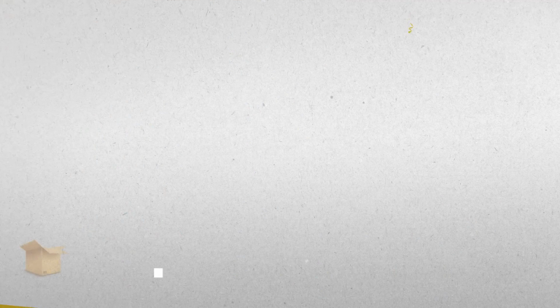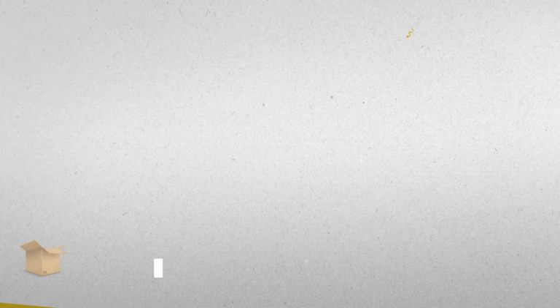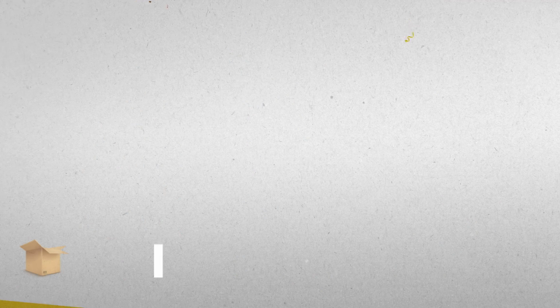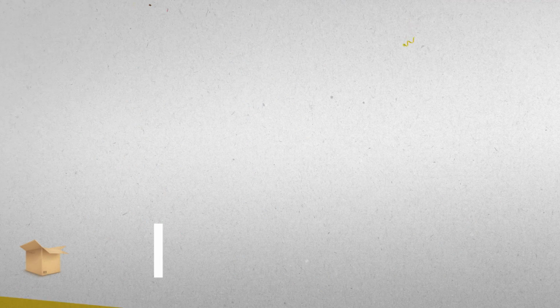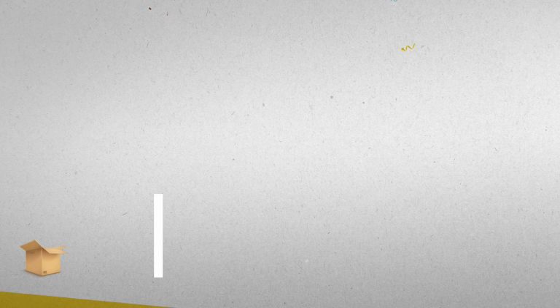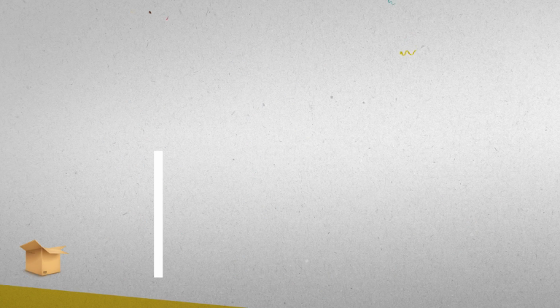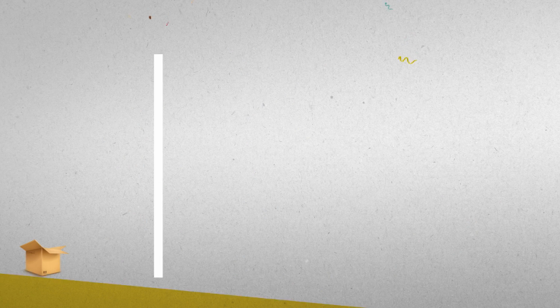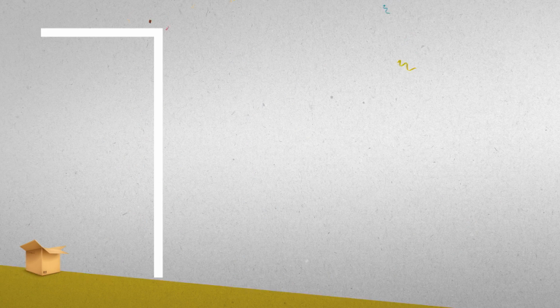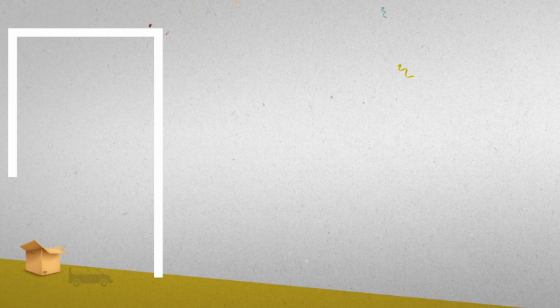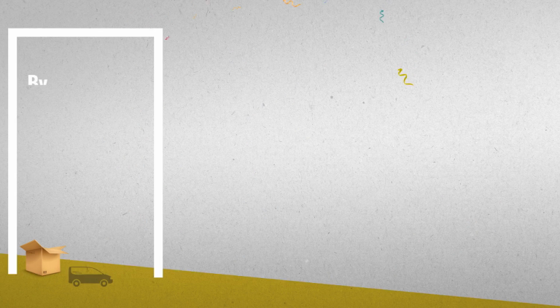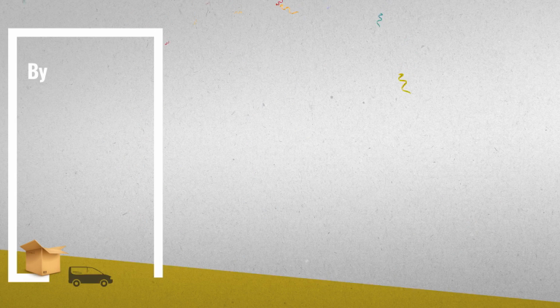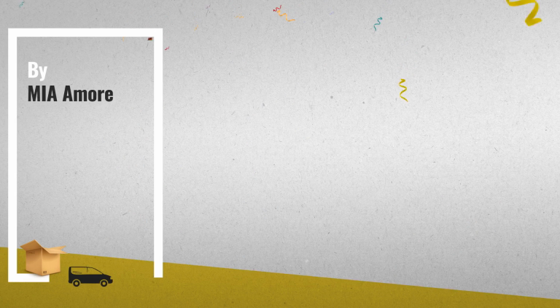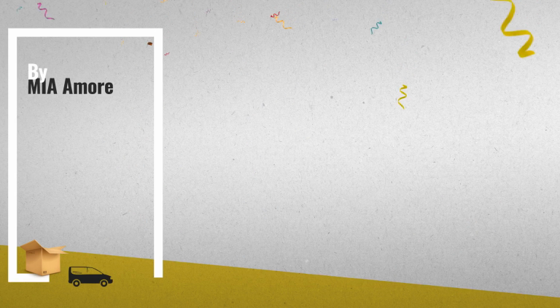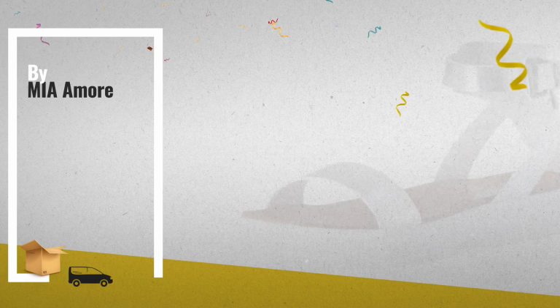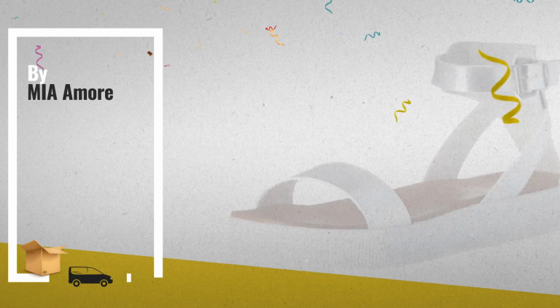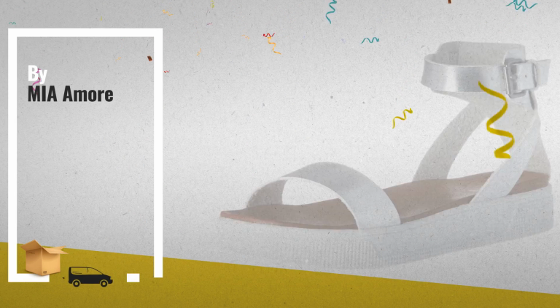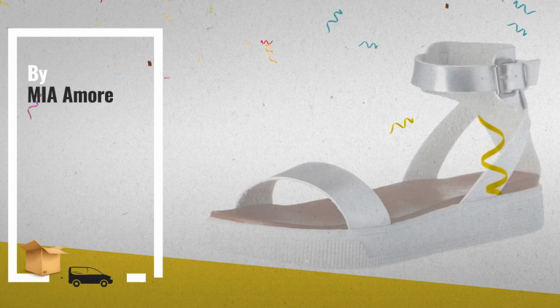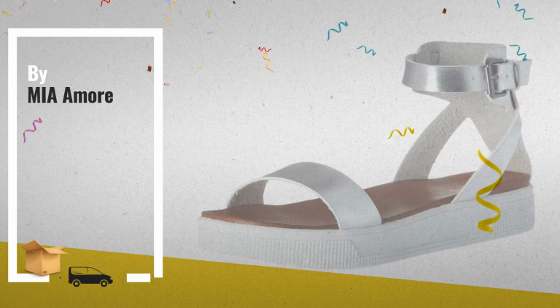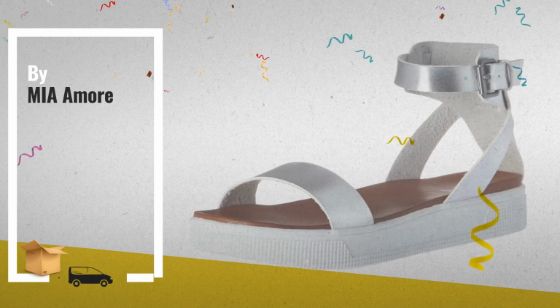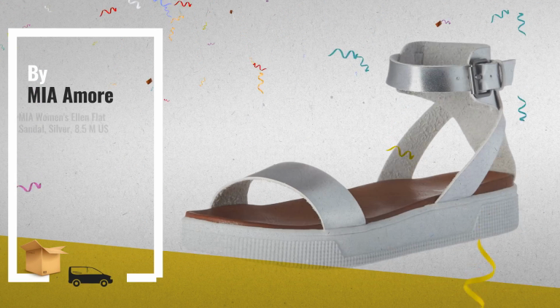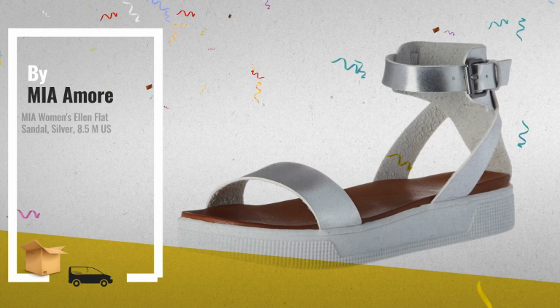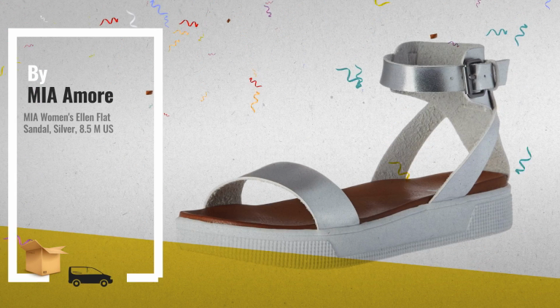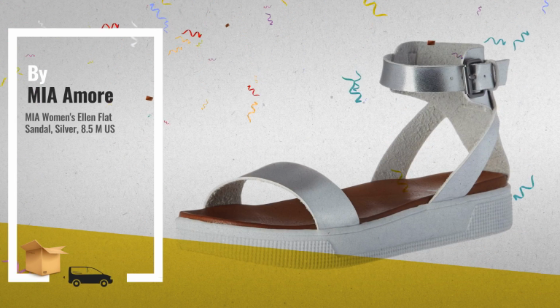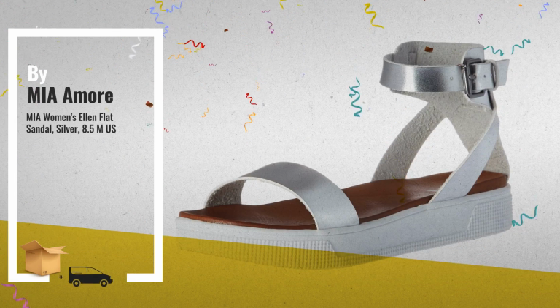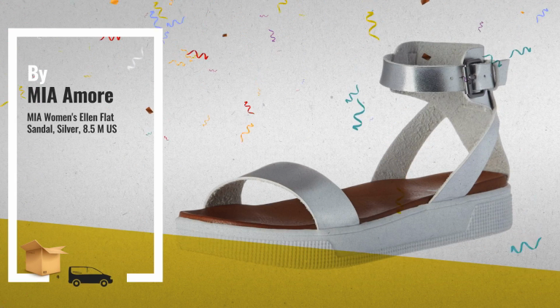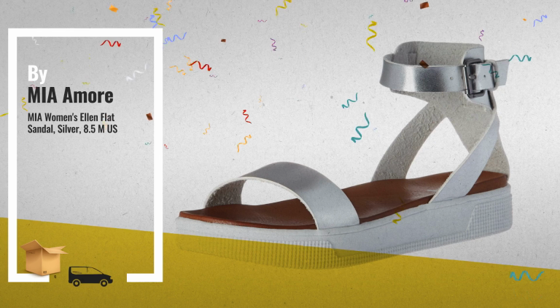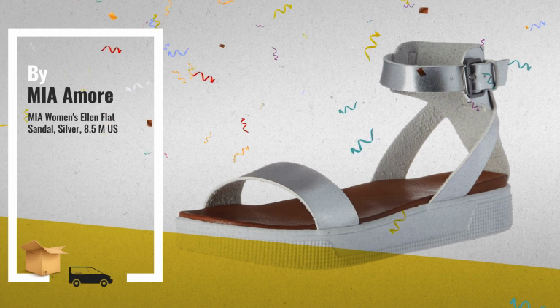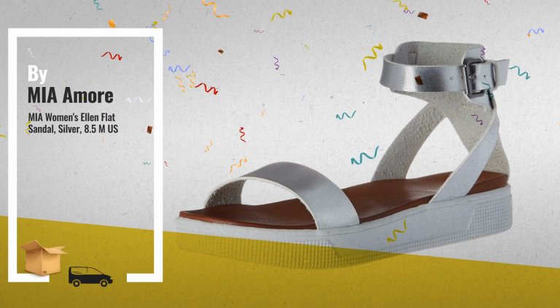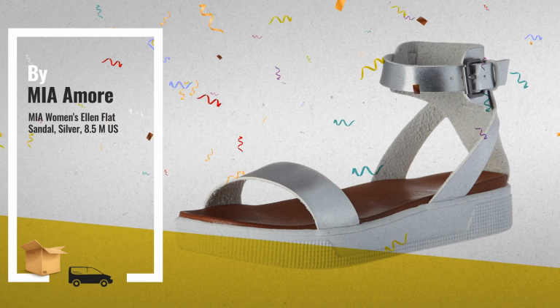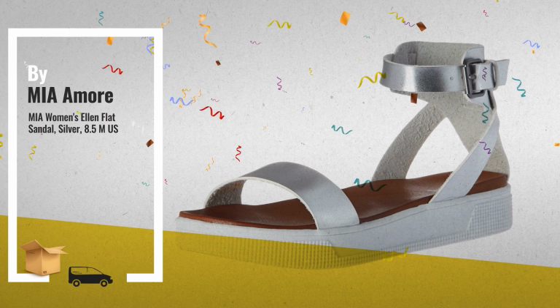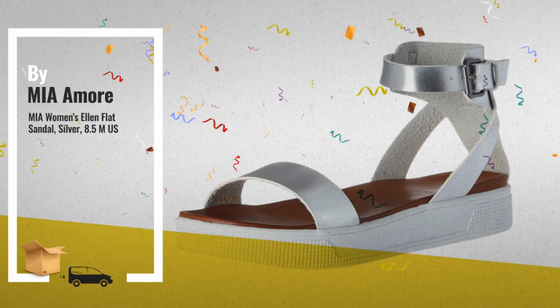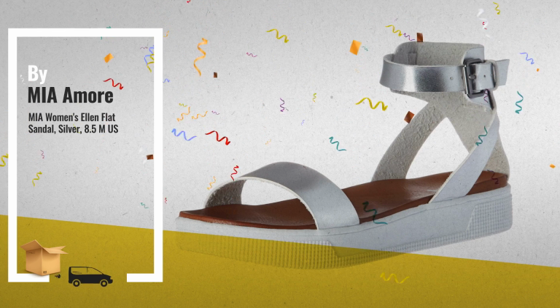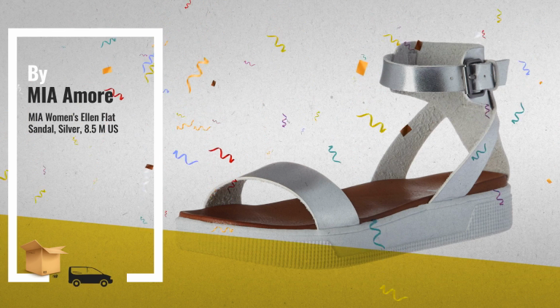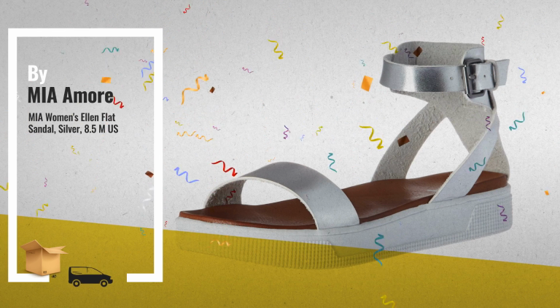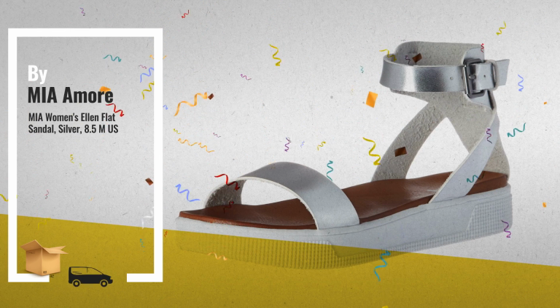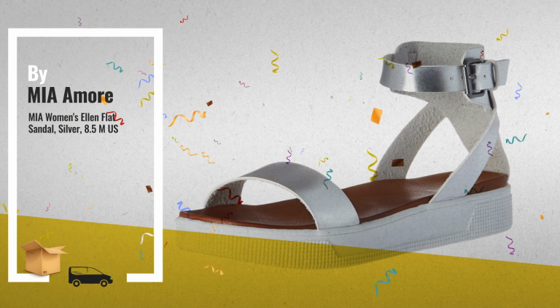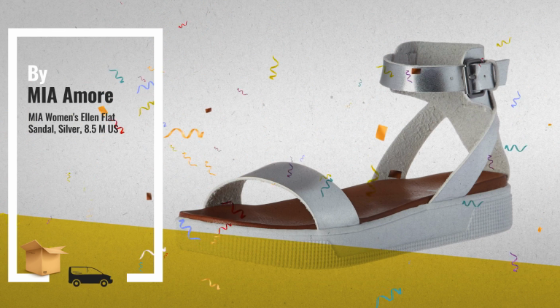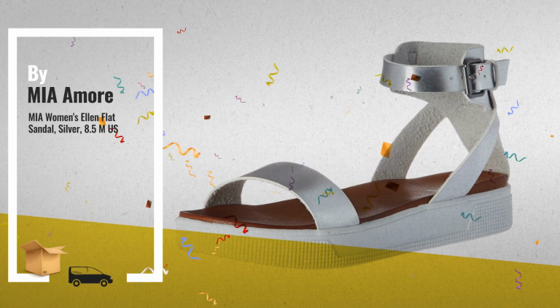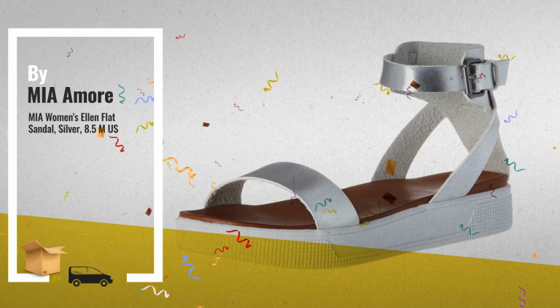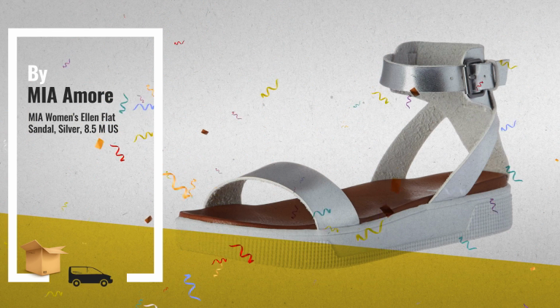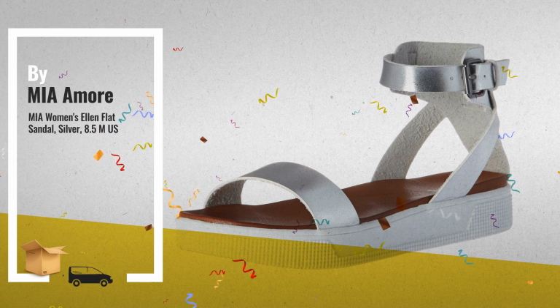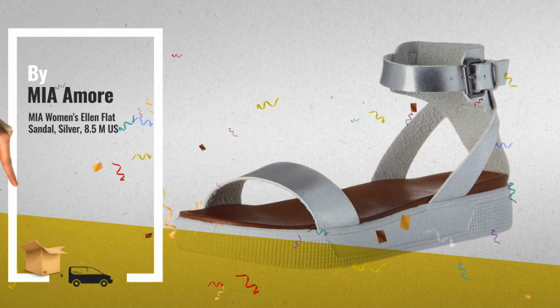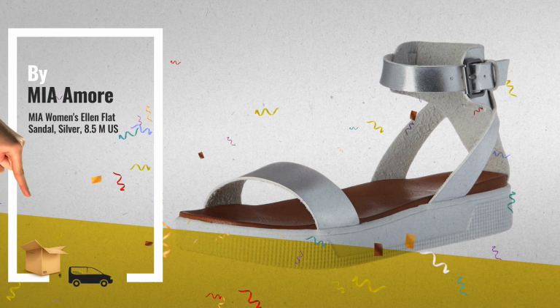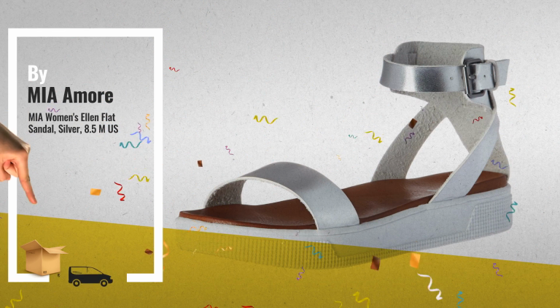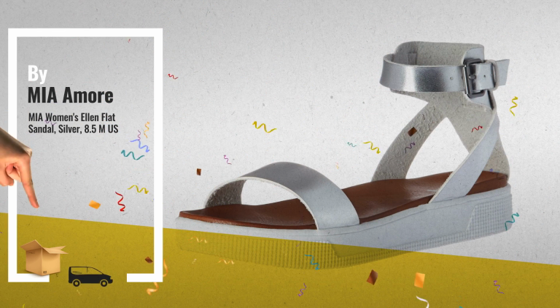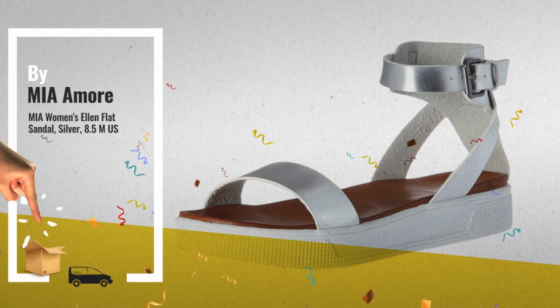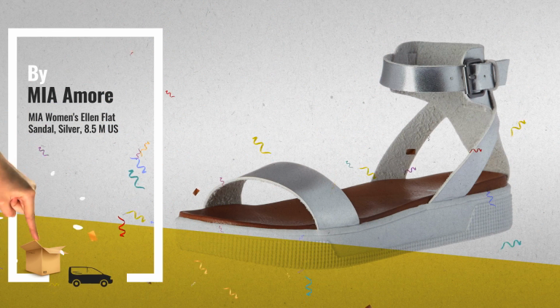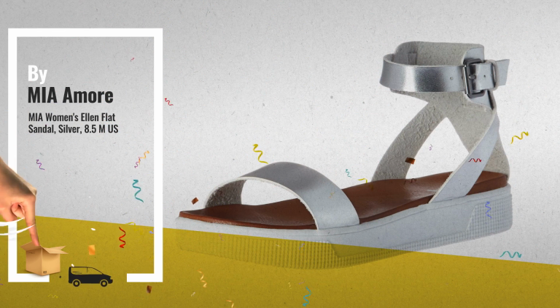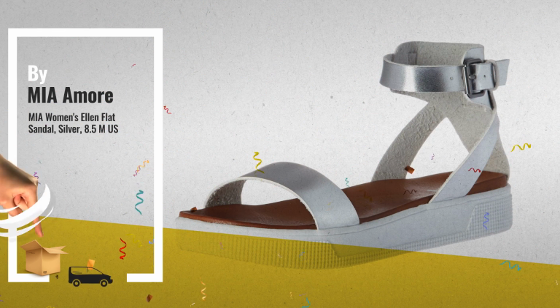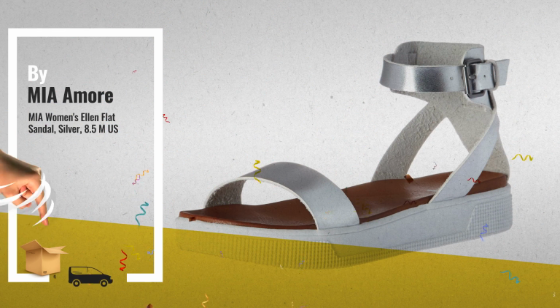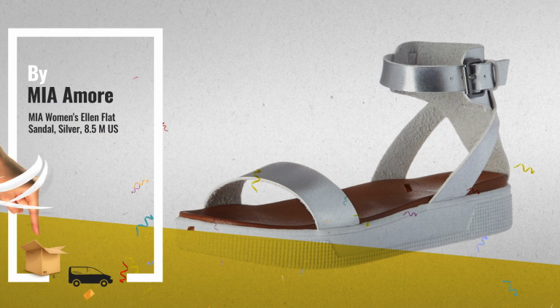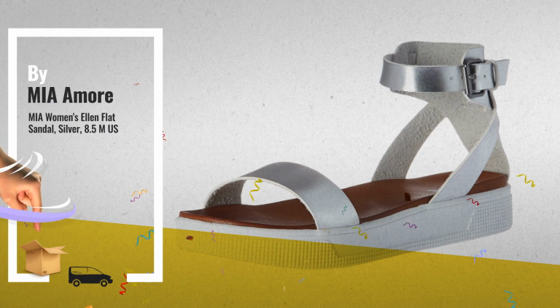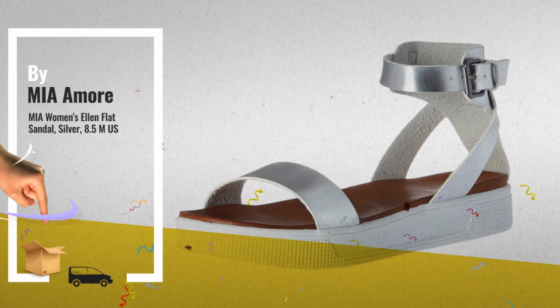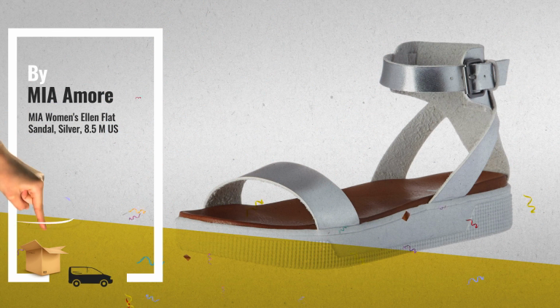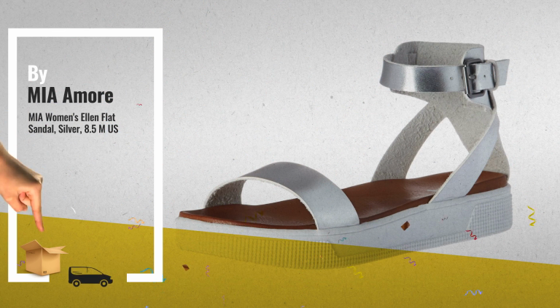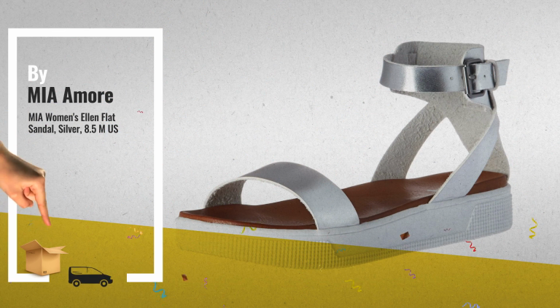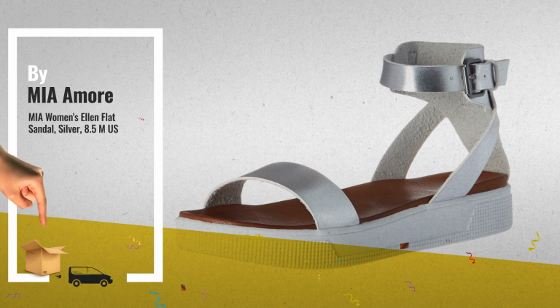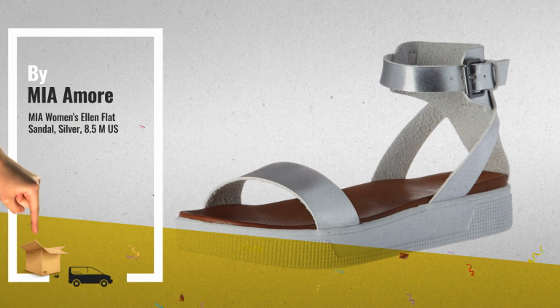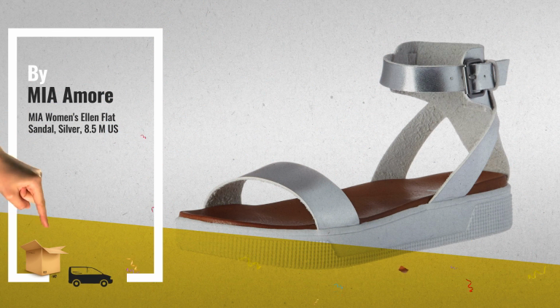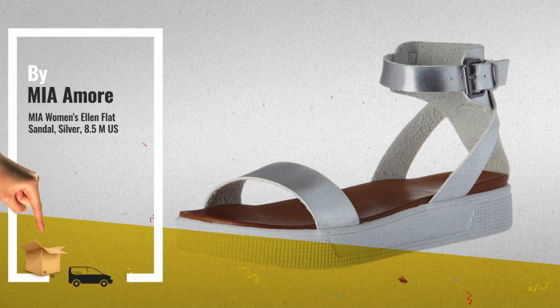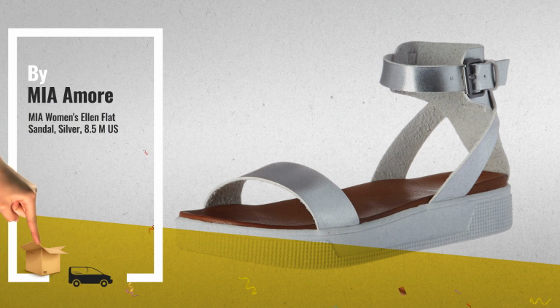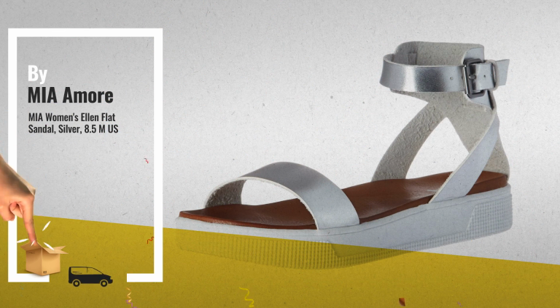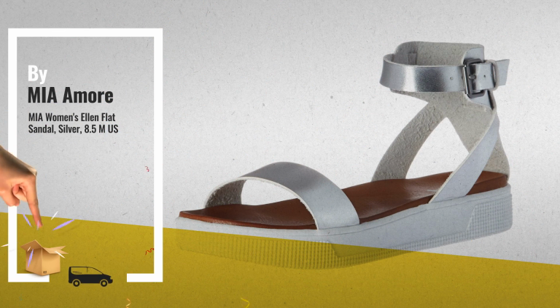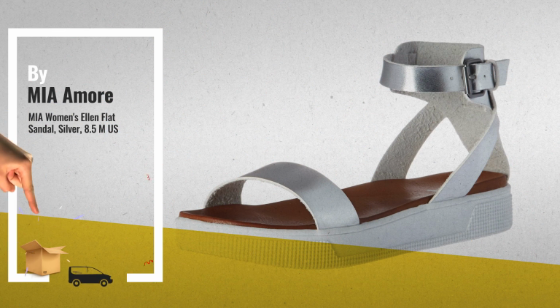Number 3, by M.I.A. Amore. Get your sporty sandals now! Just click this link below for more.